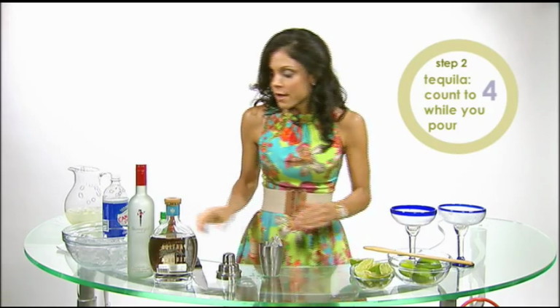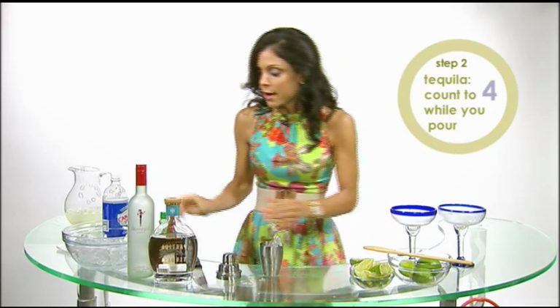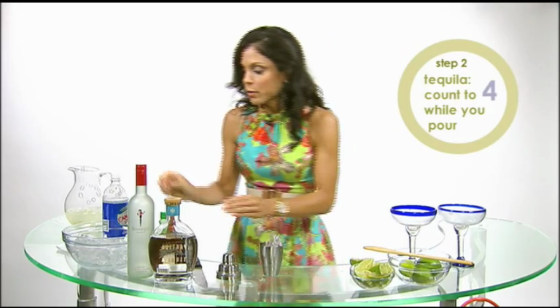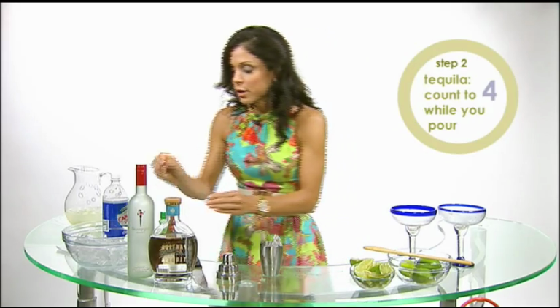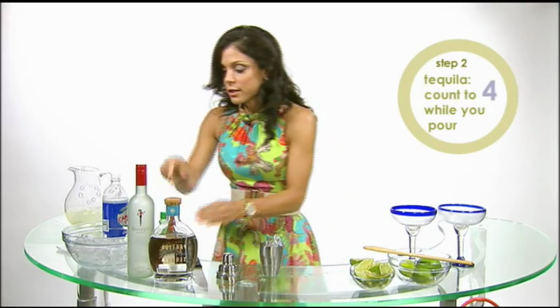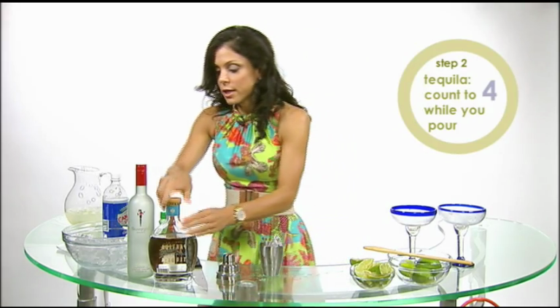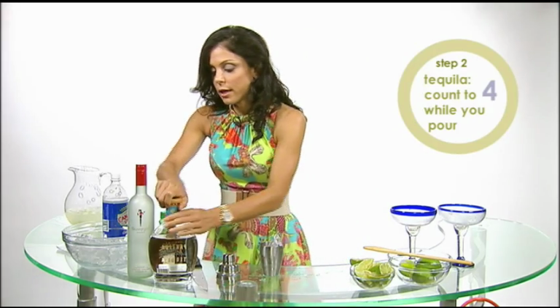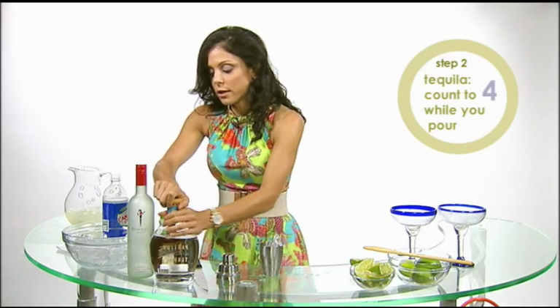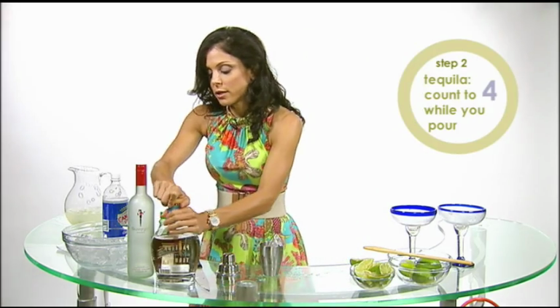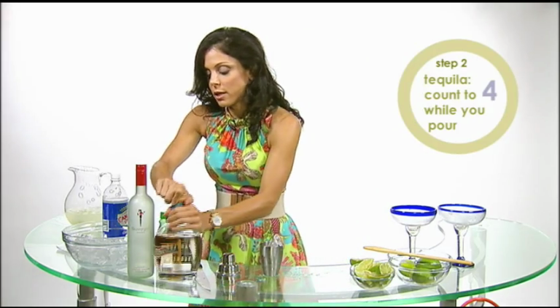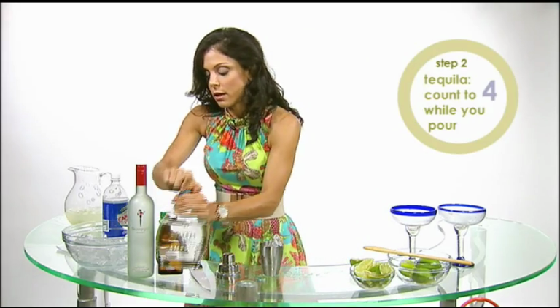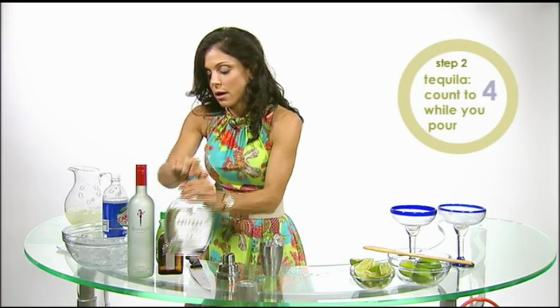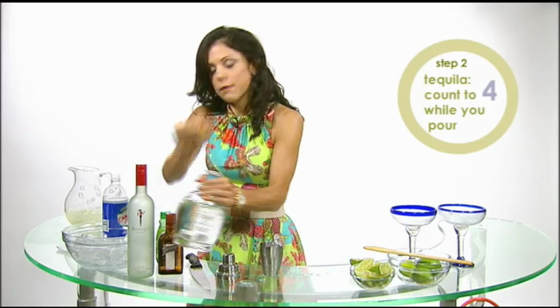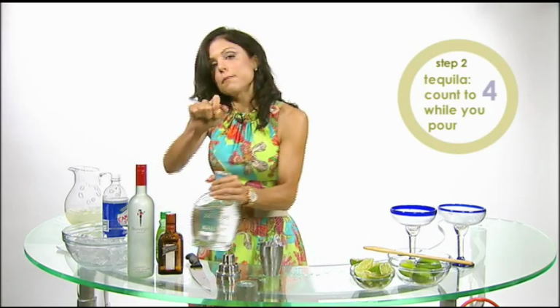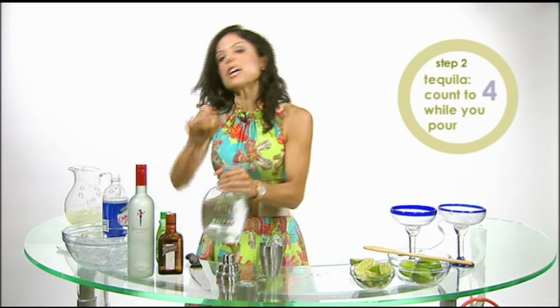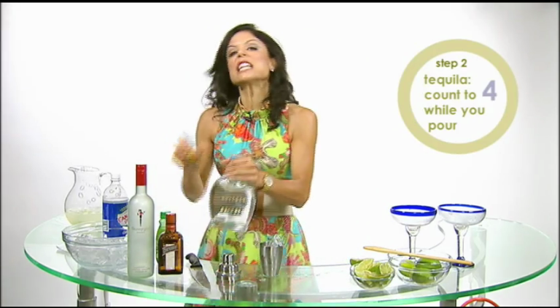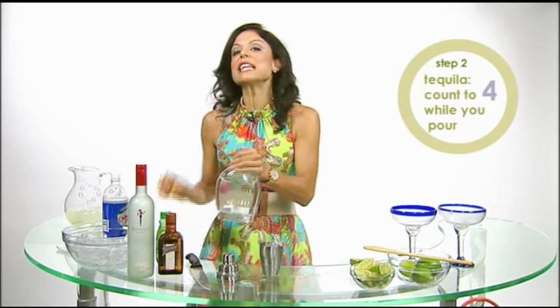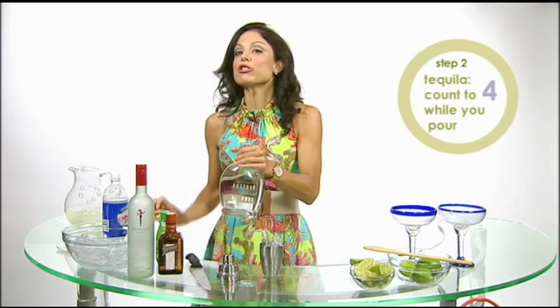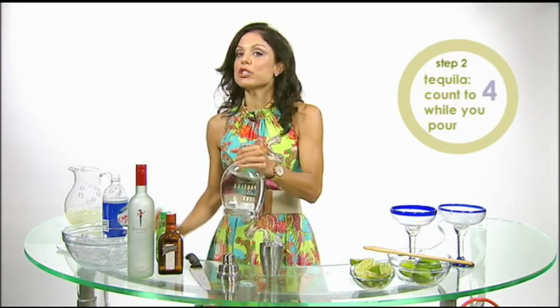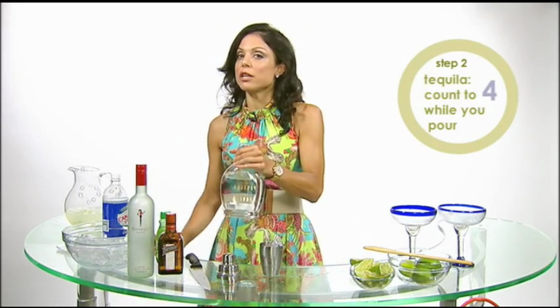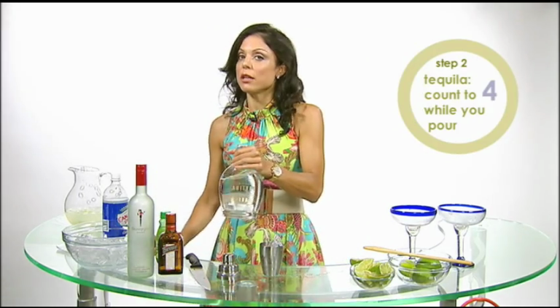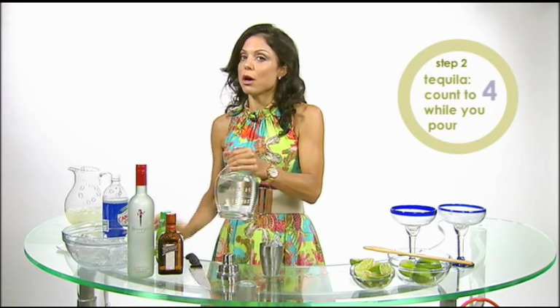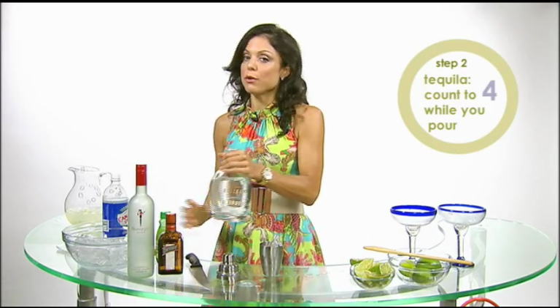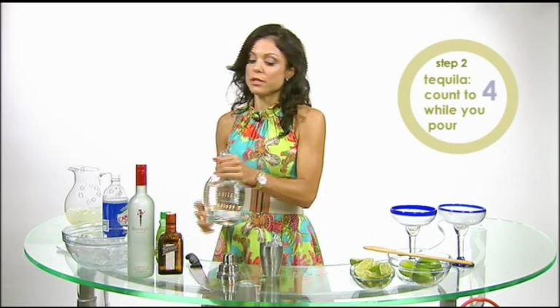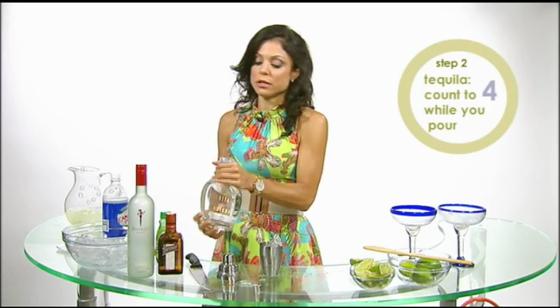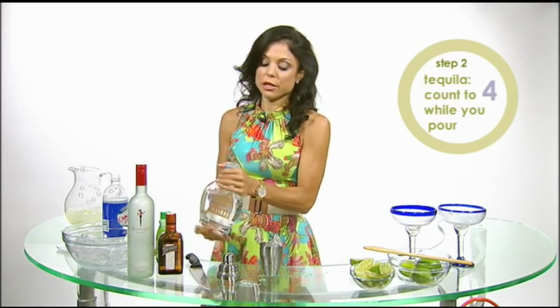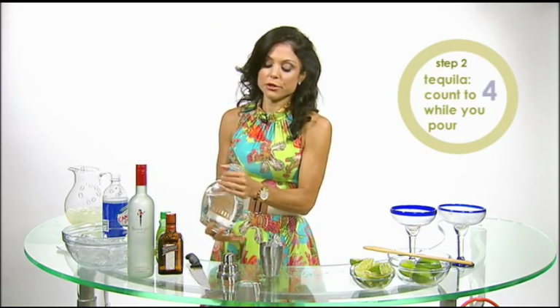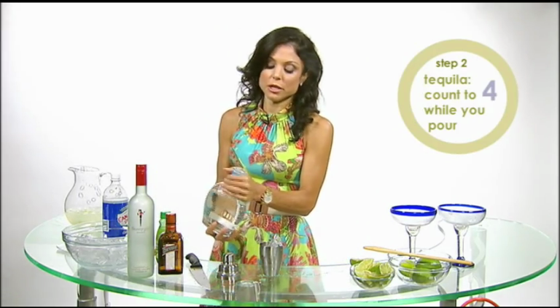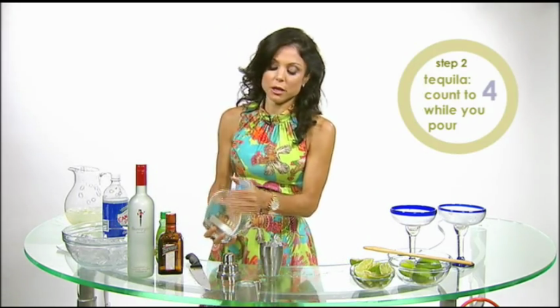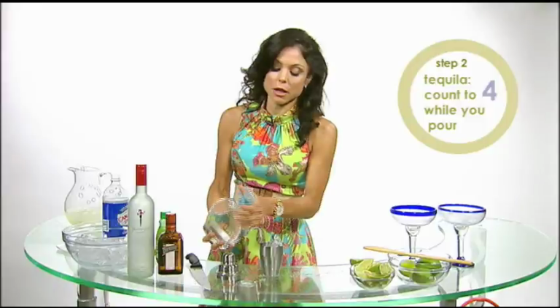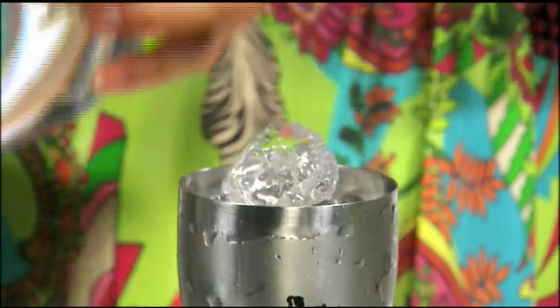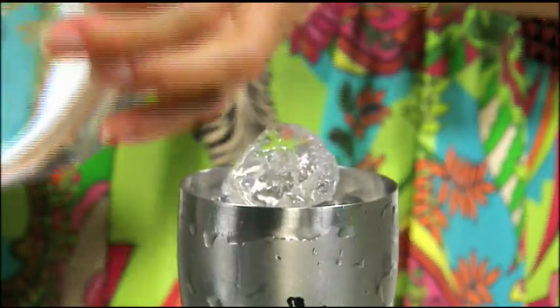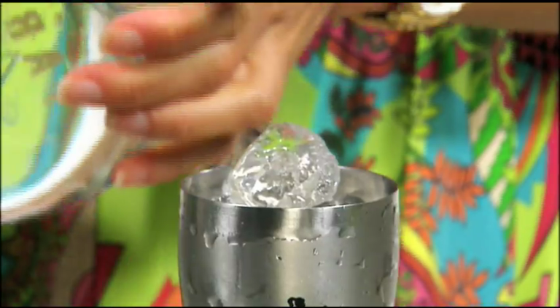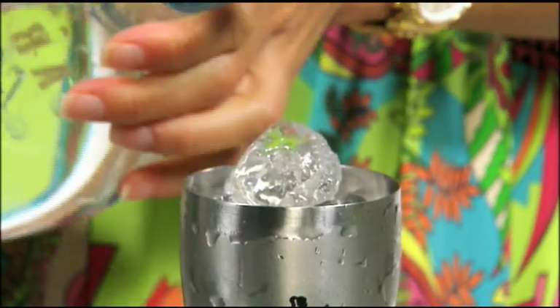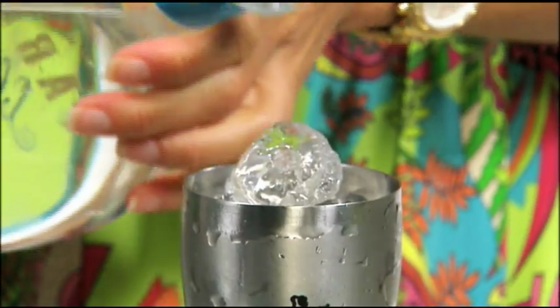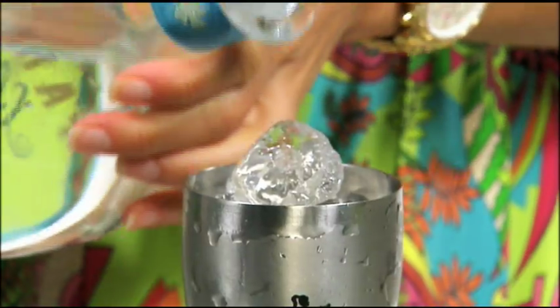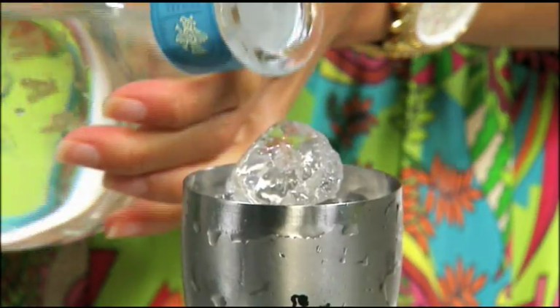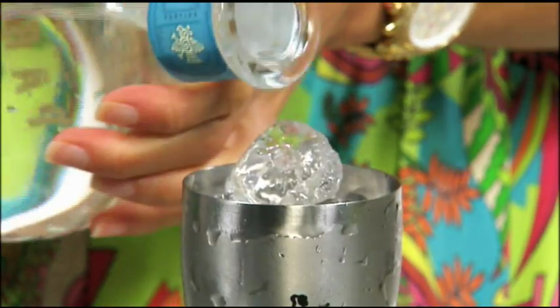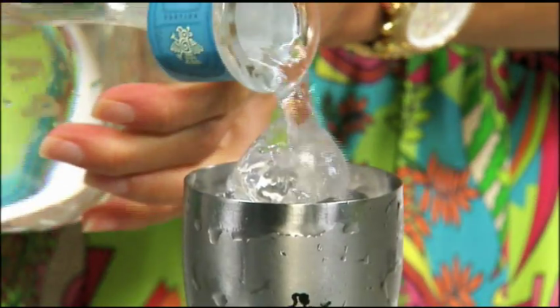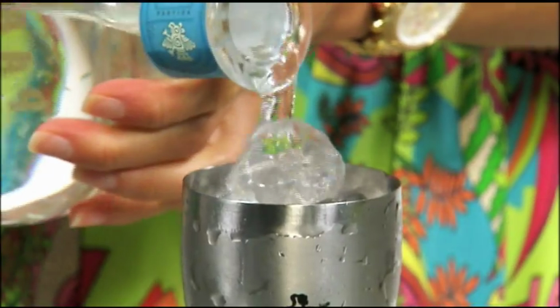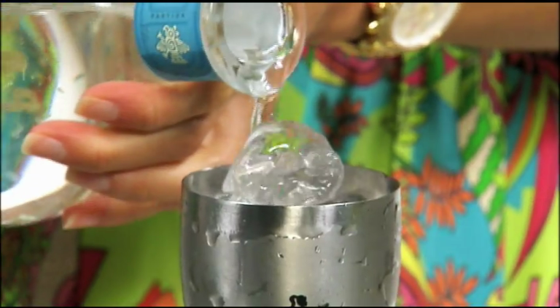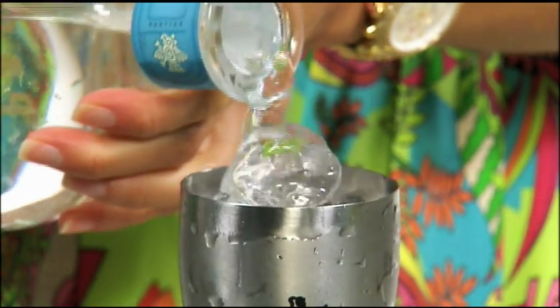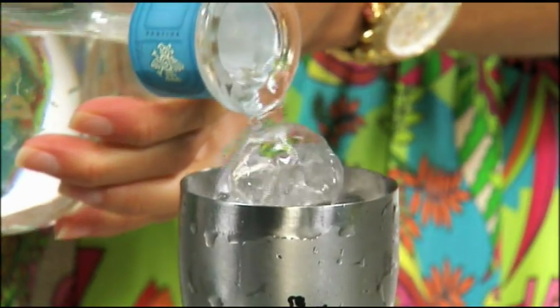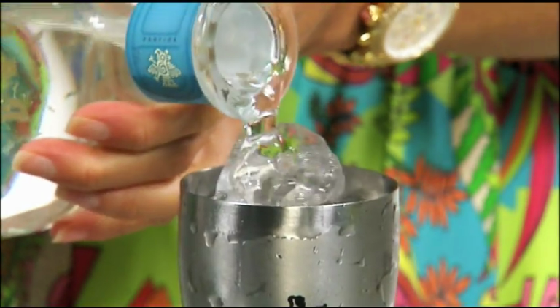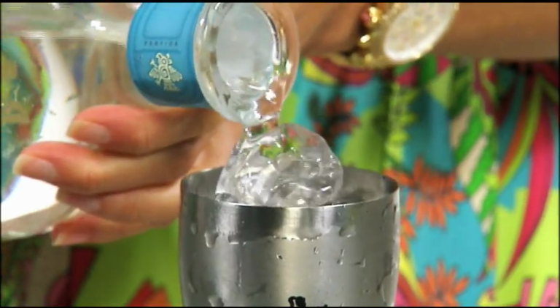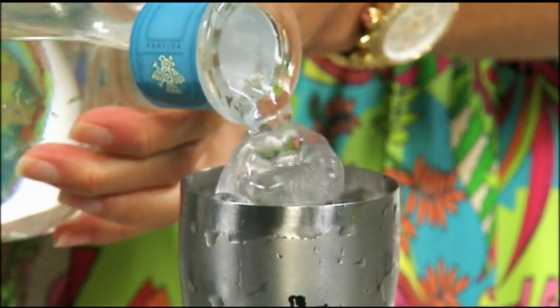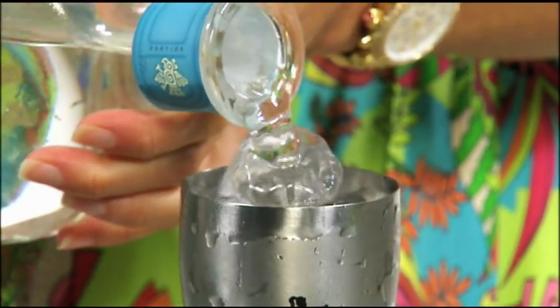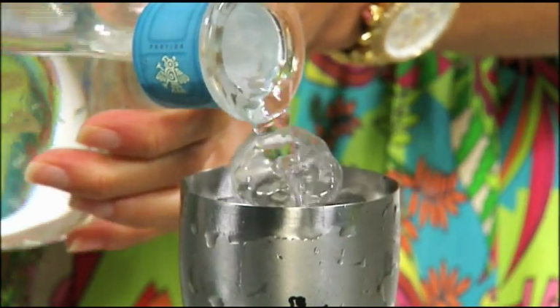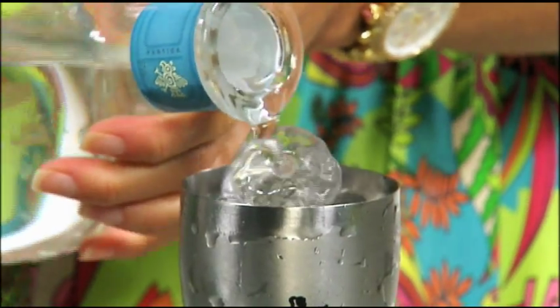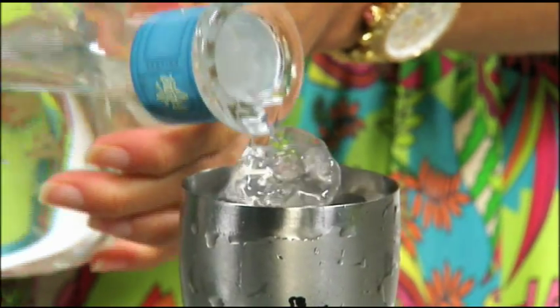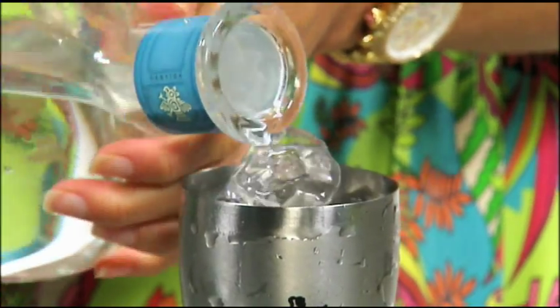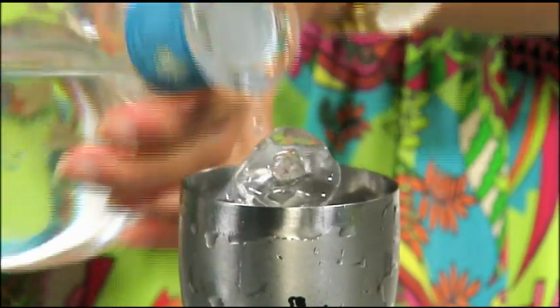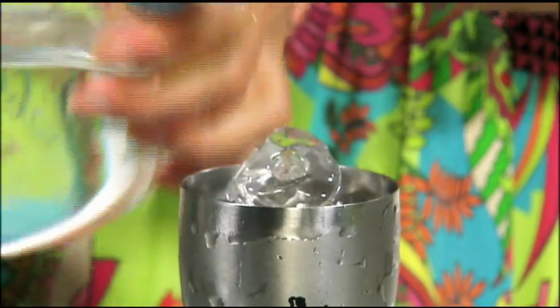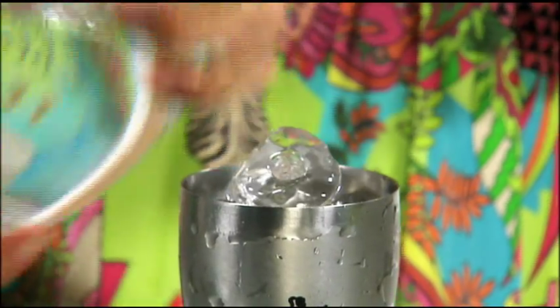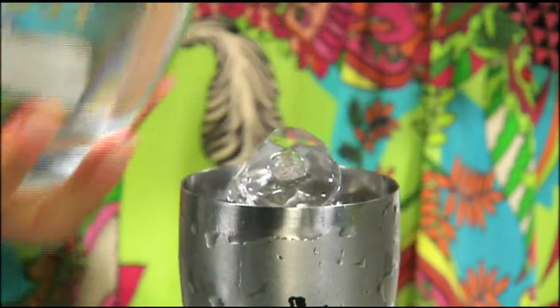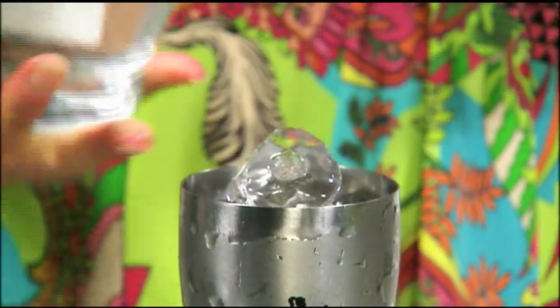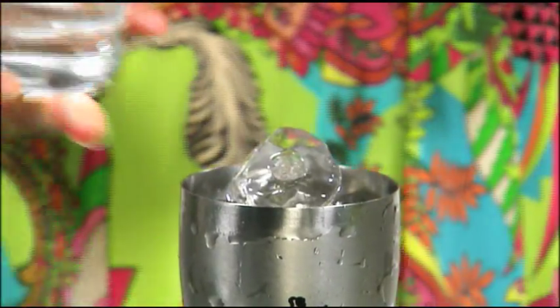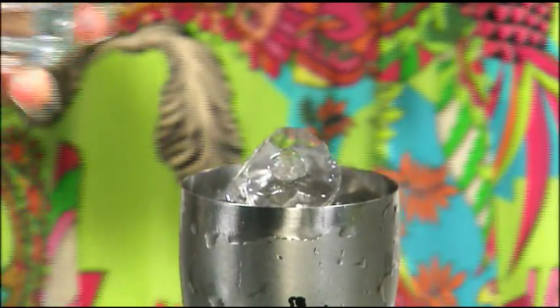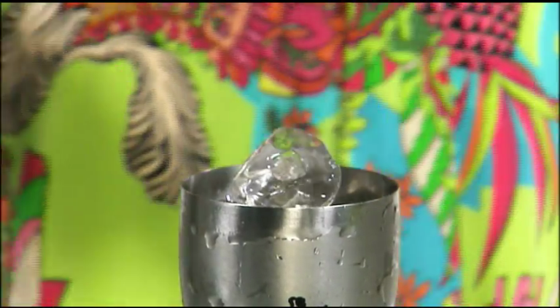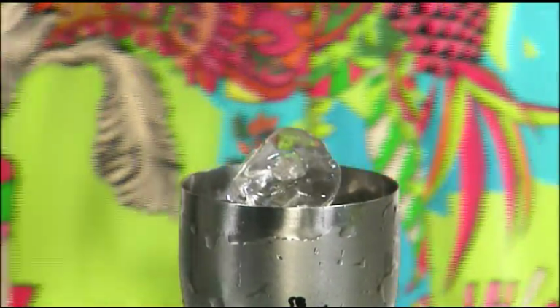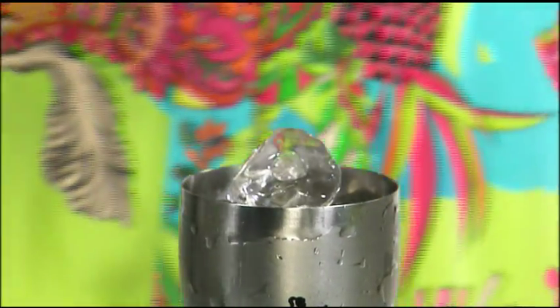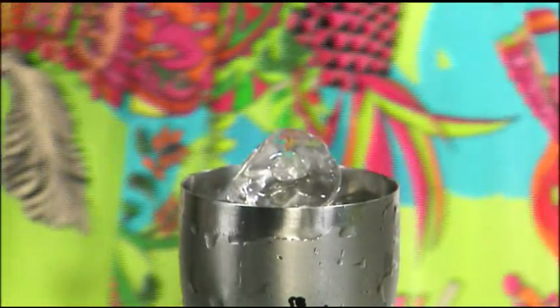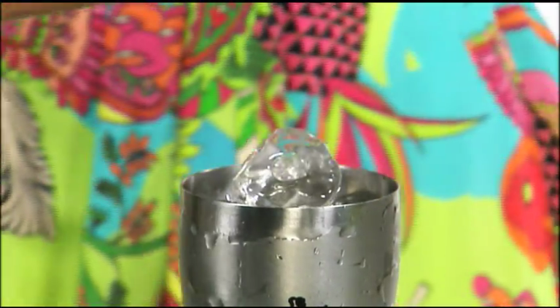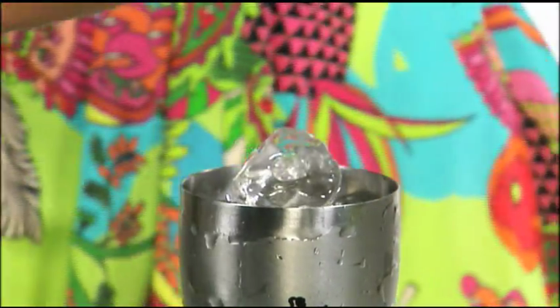Then we're going to take tequila. Clear tequila, always clear tequila. Four count — one, two, three, four. It's a strong drink. I'm a strong girl.